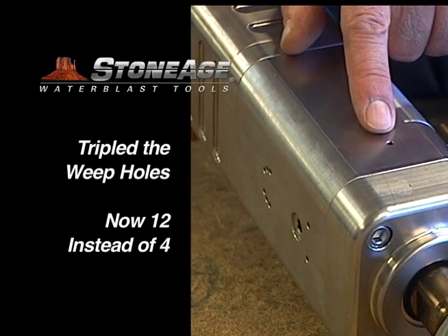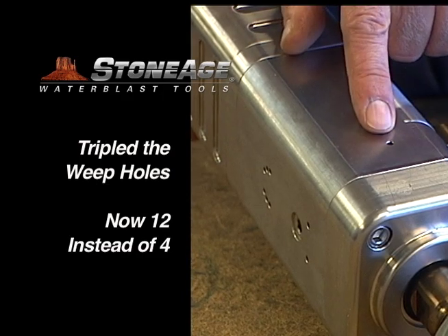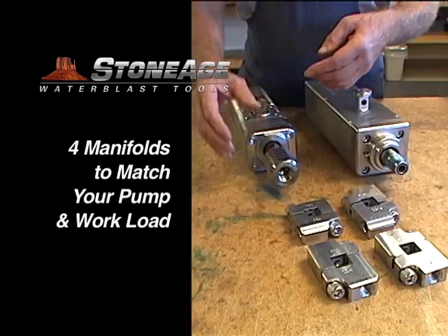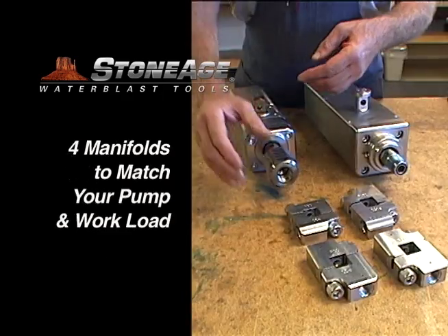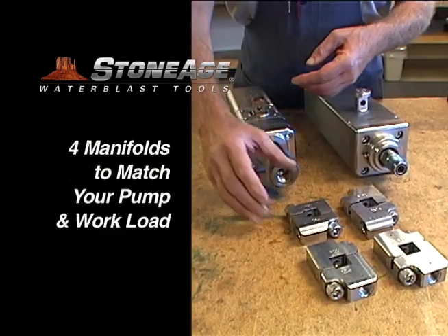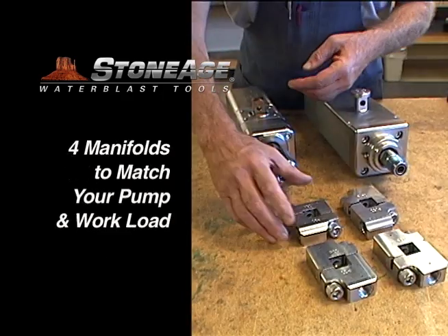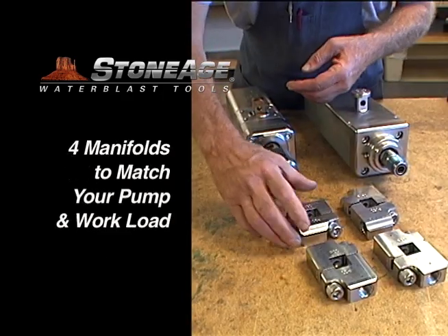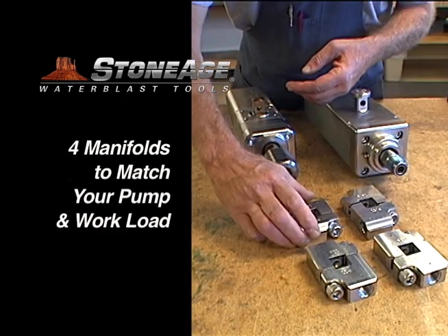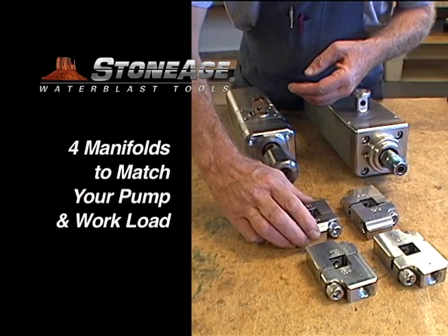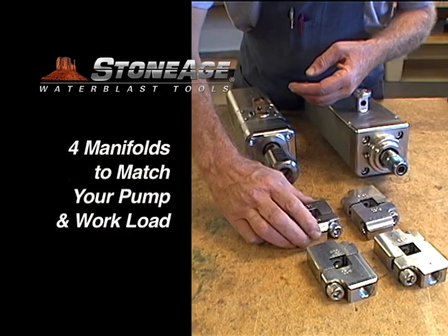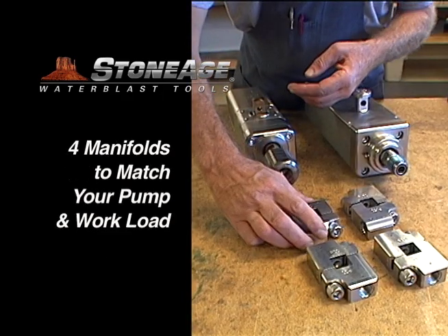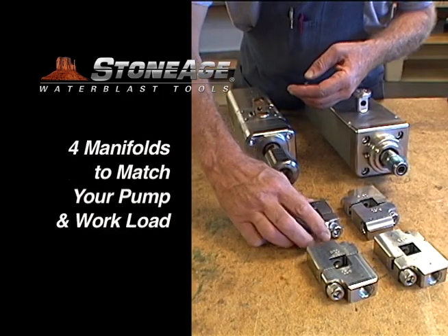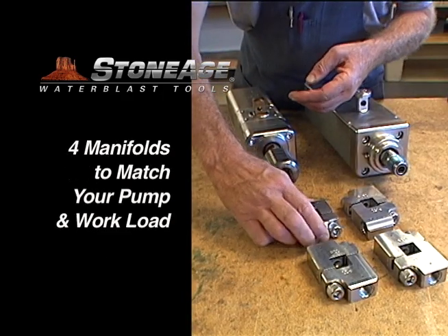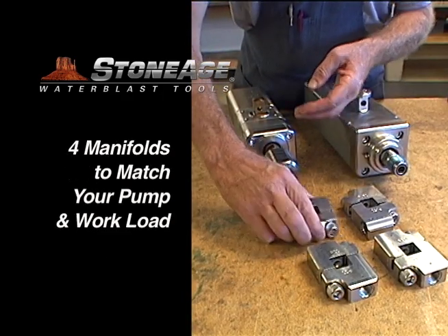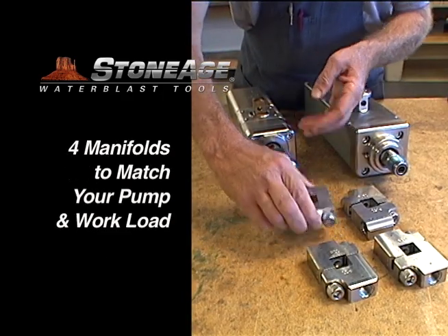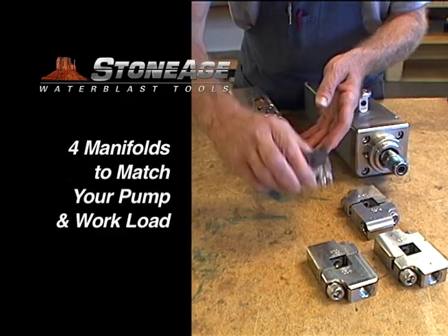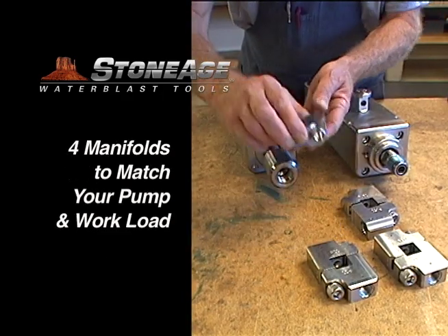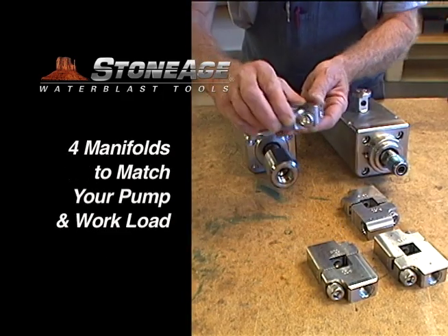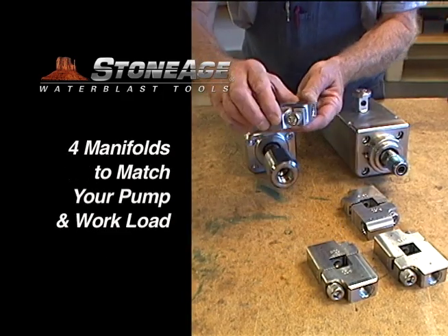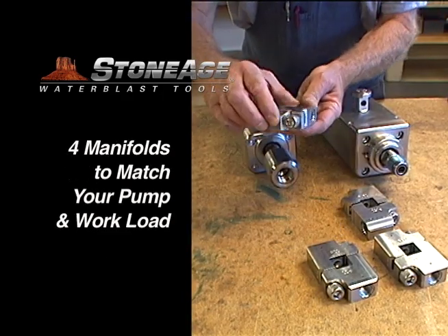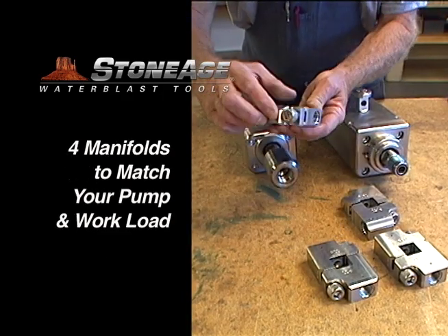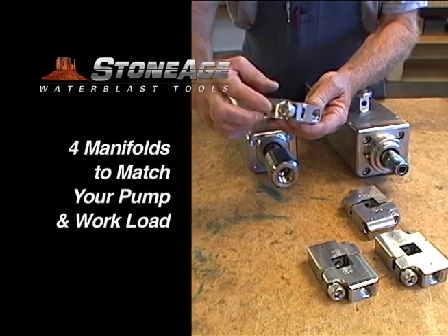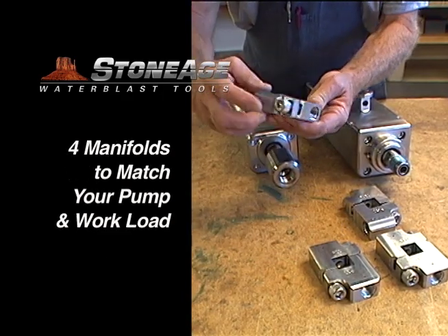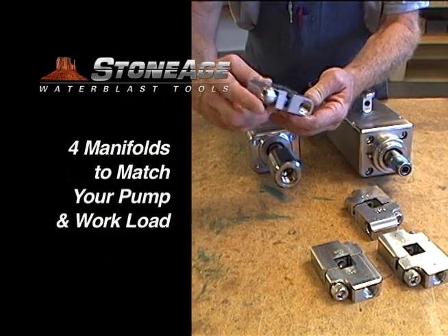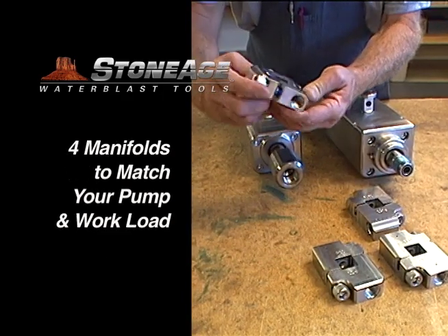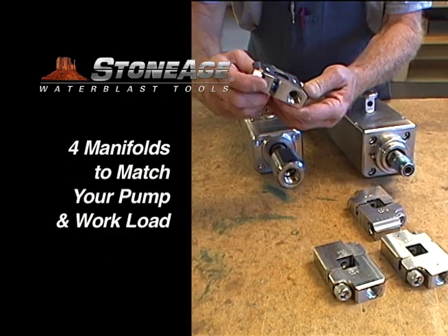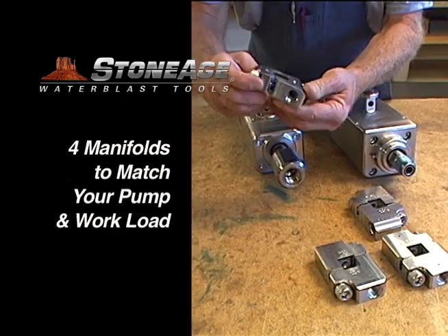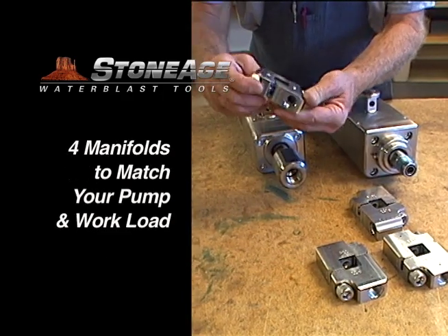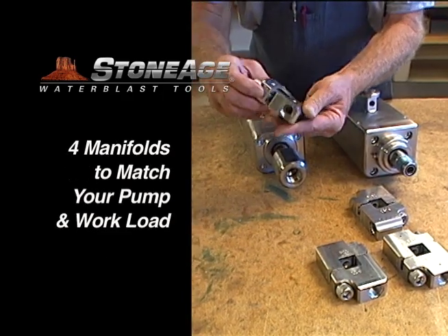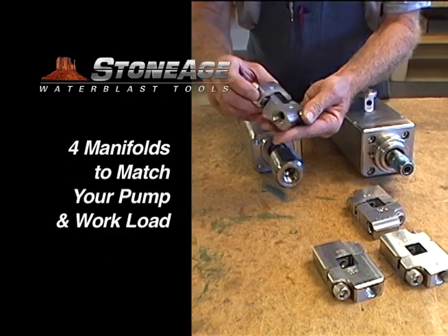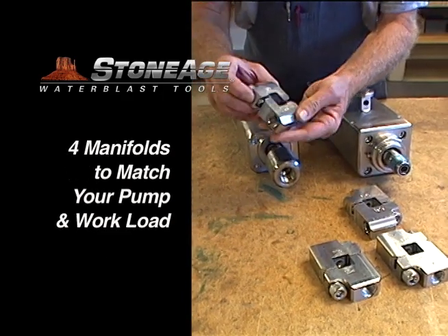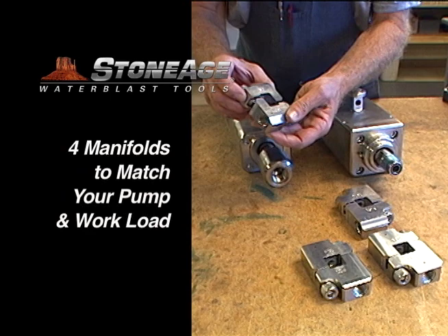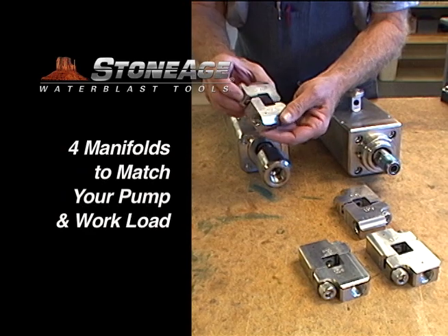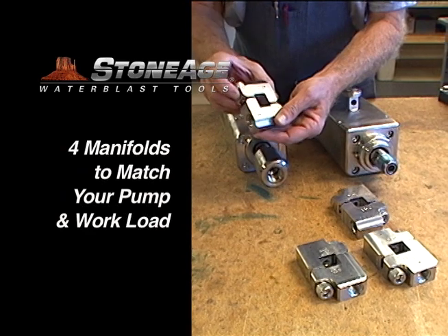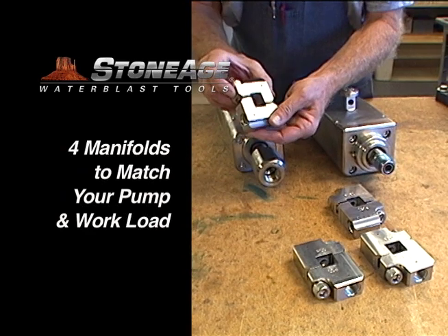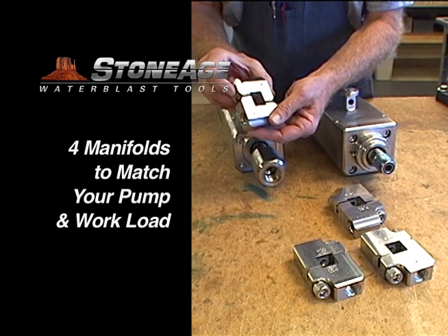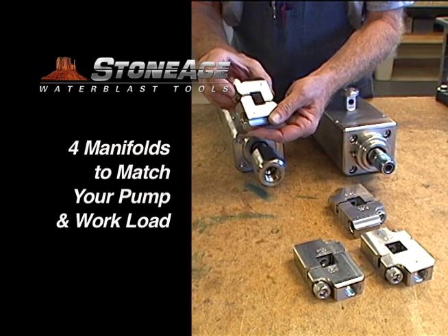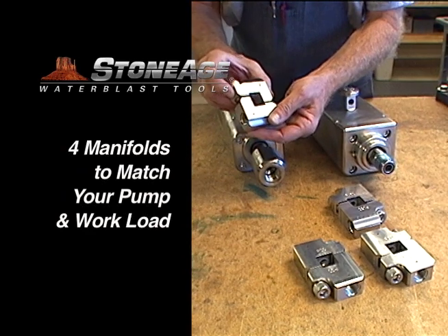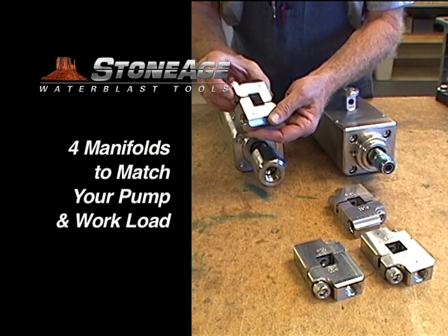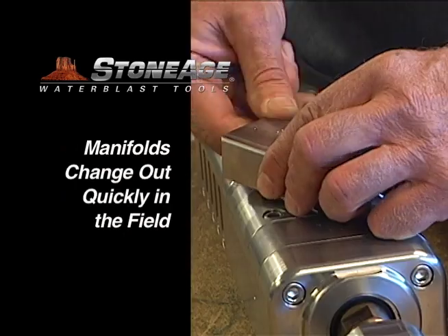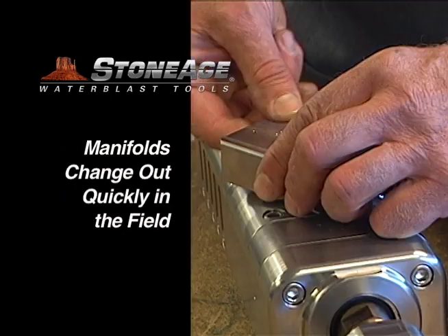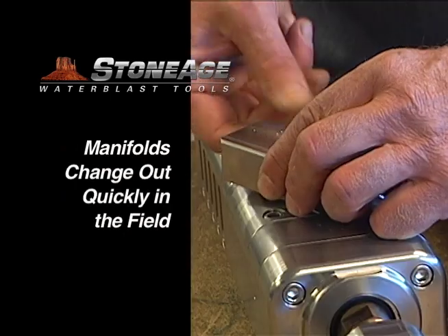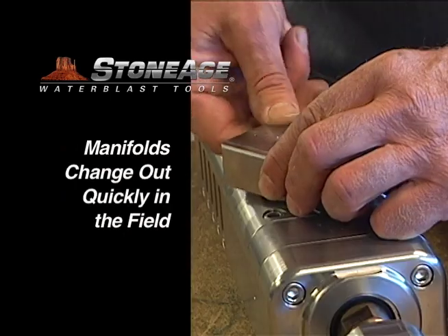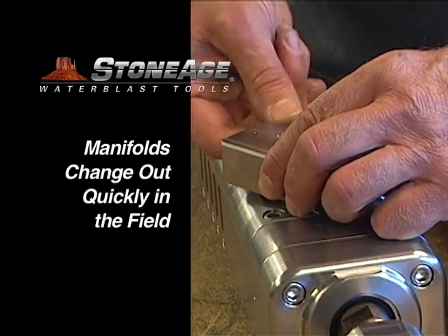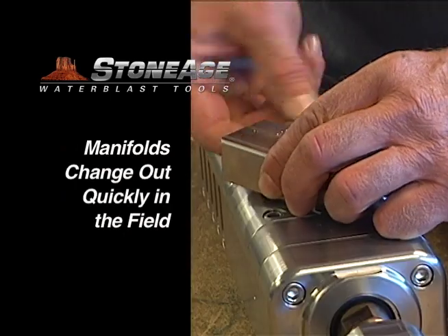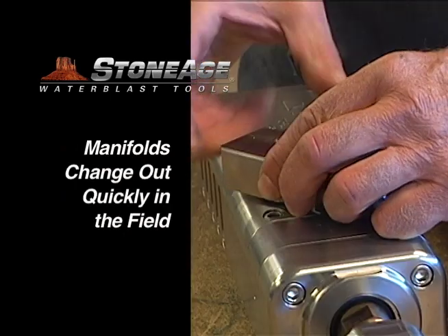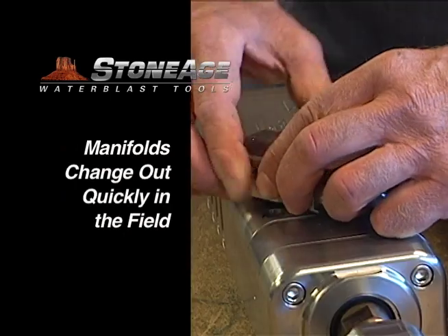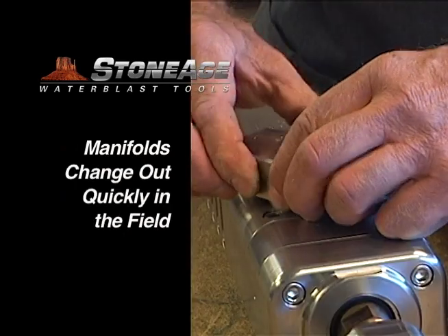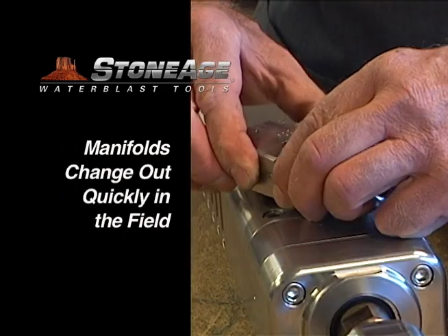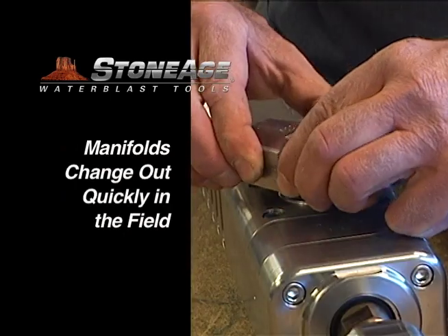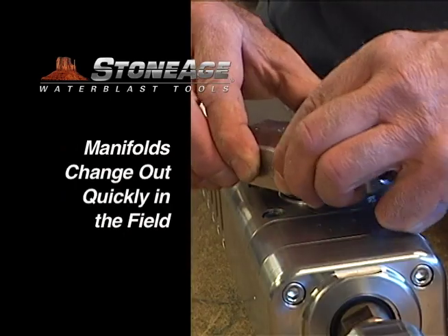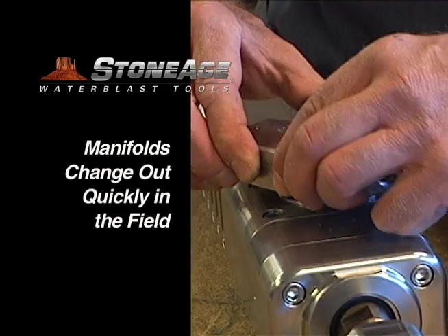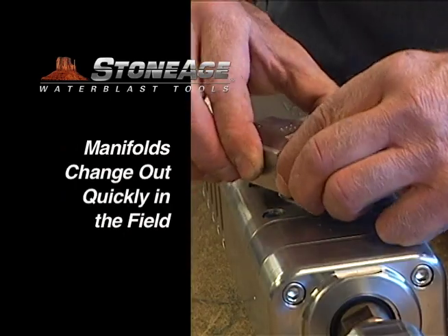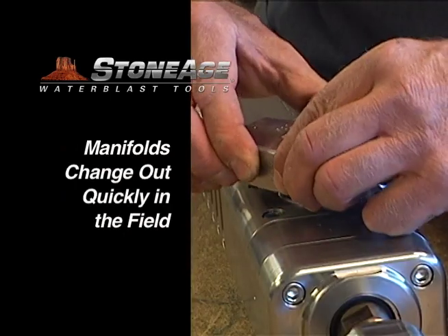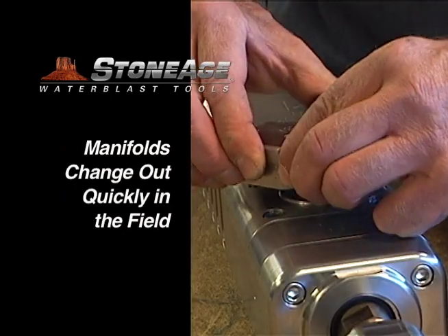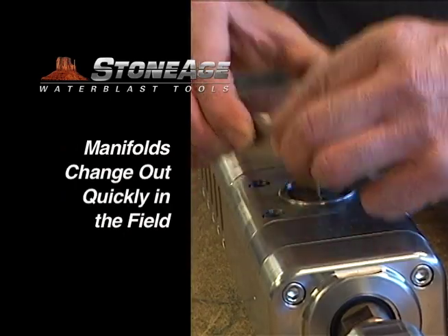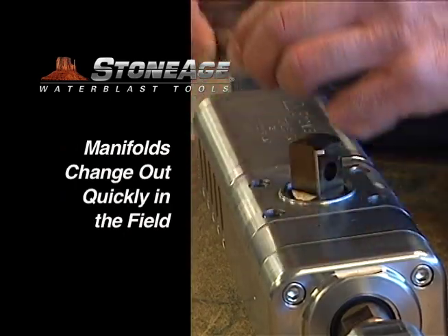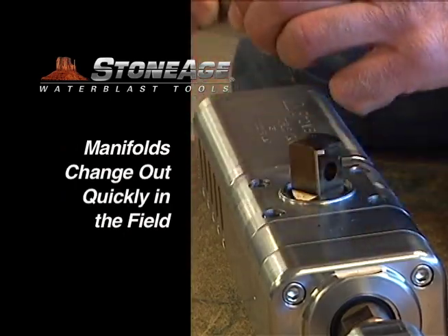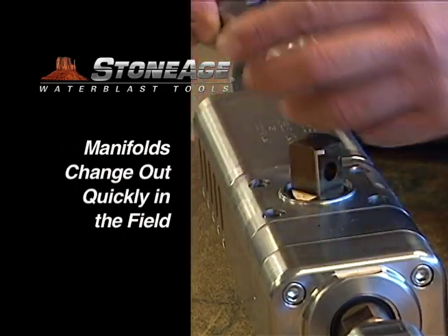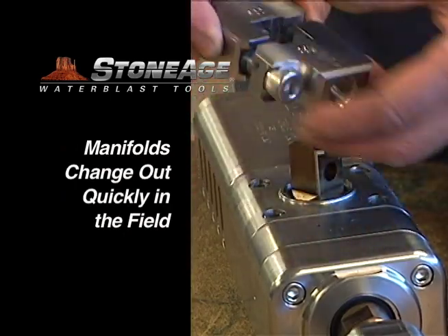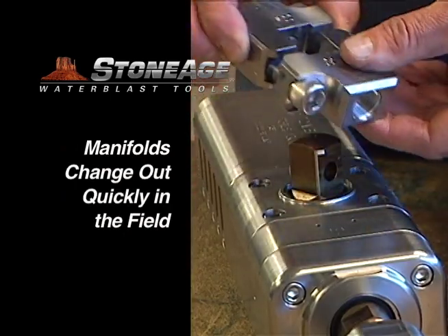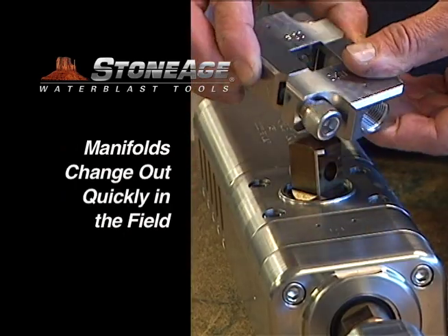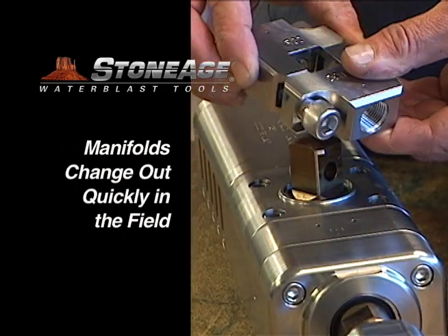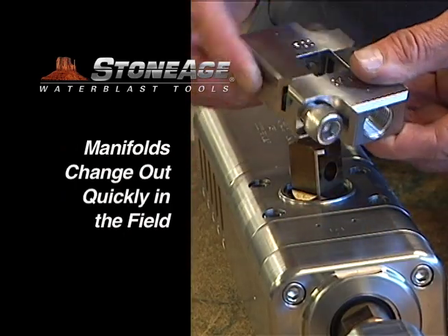The manifold system, shown here, has four options based on your work requirements. Plus, we've made it even easier to change manifolds in the field.